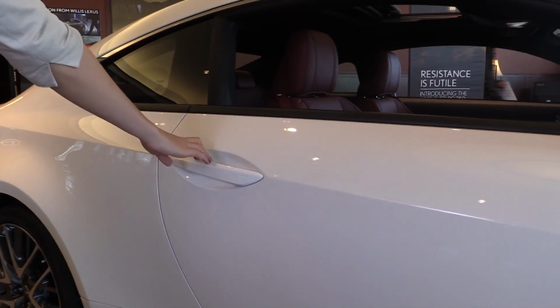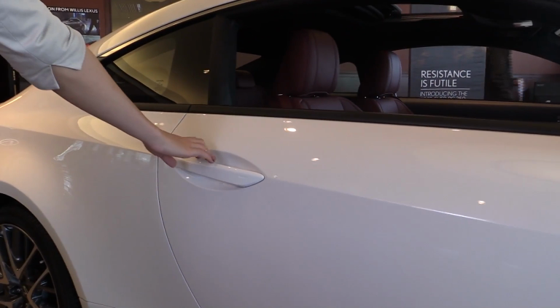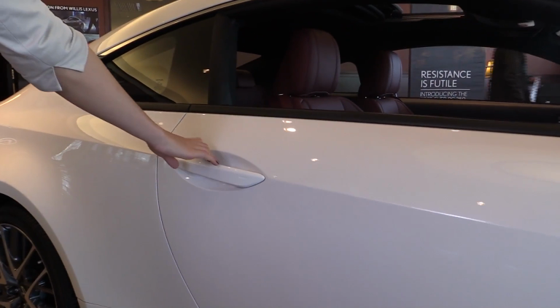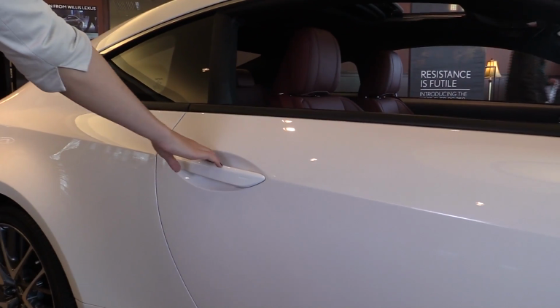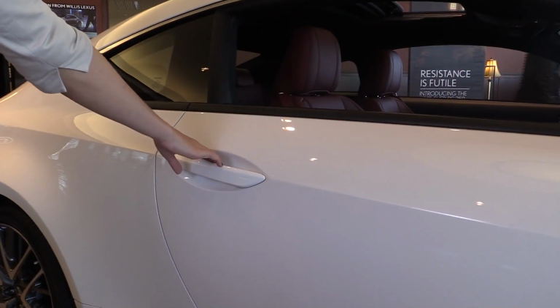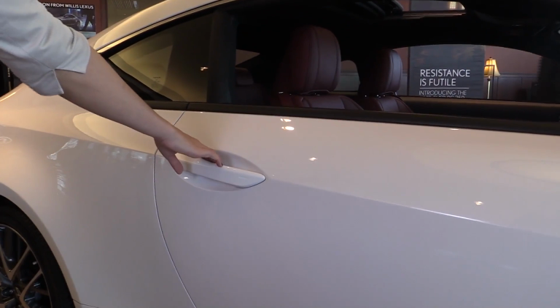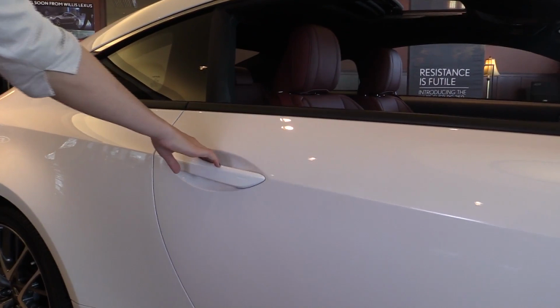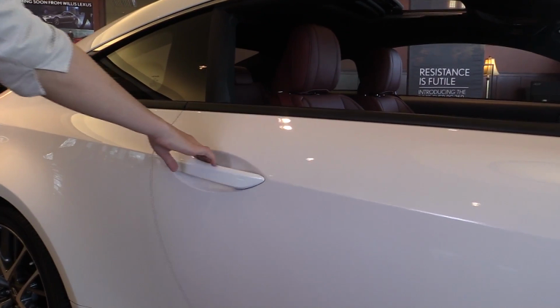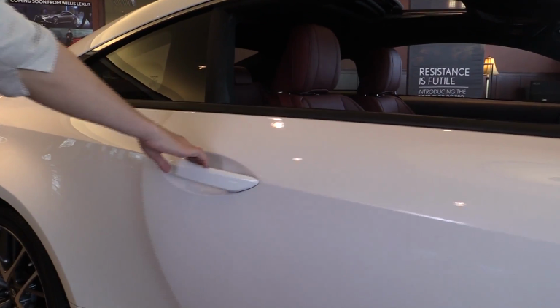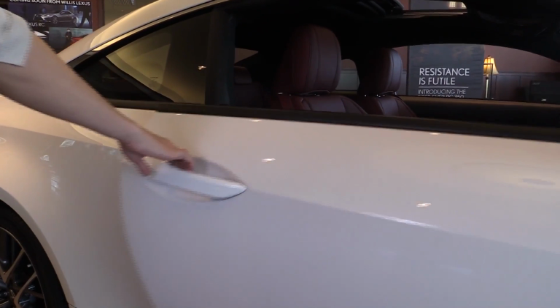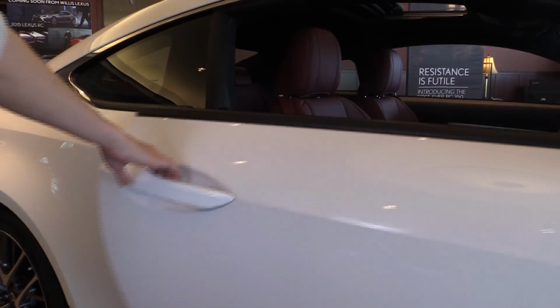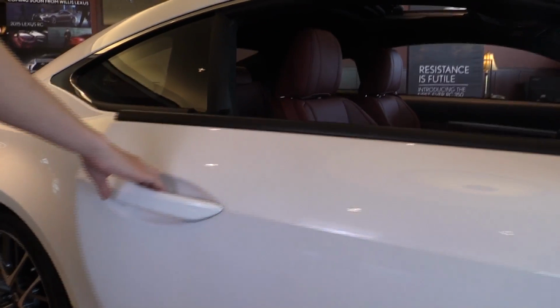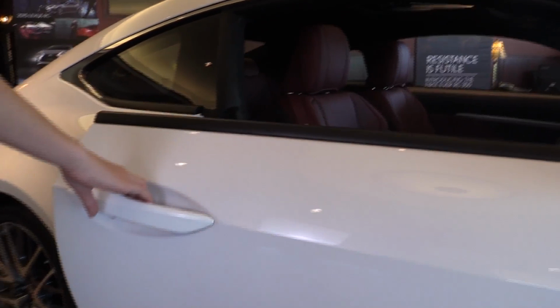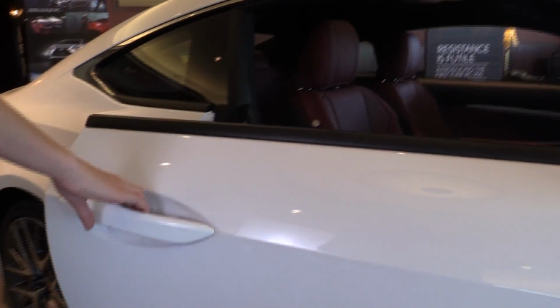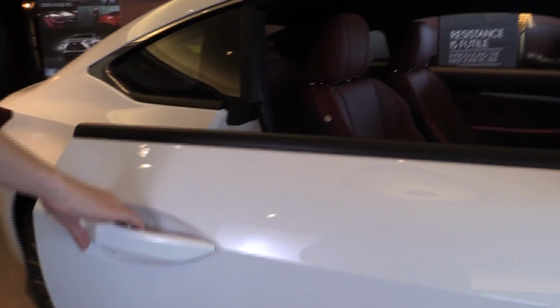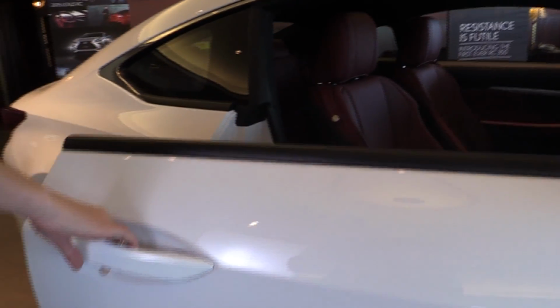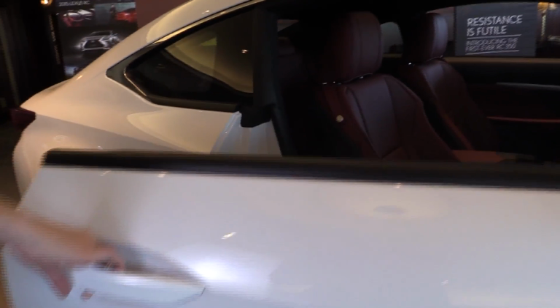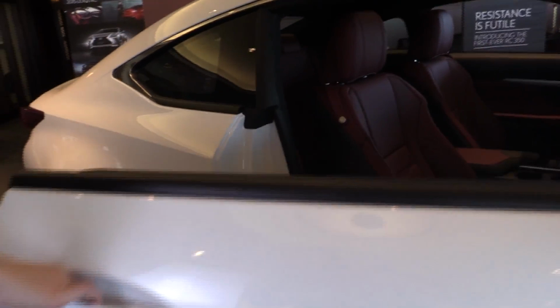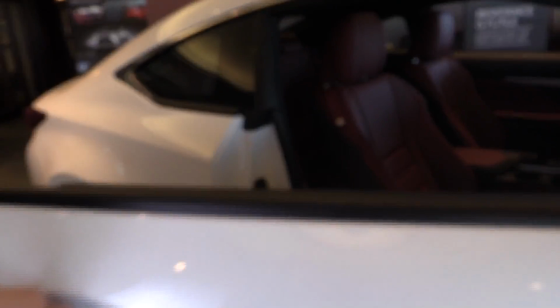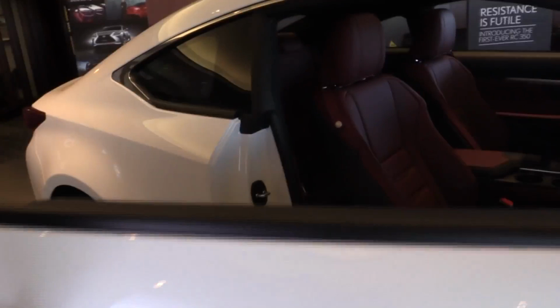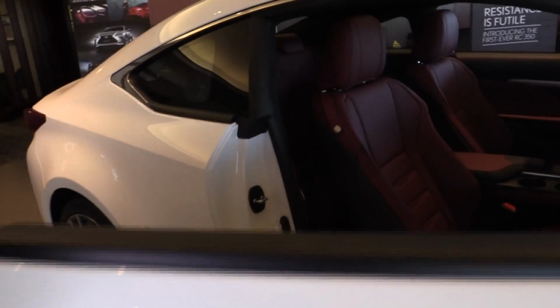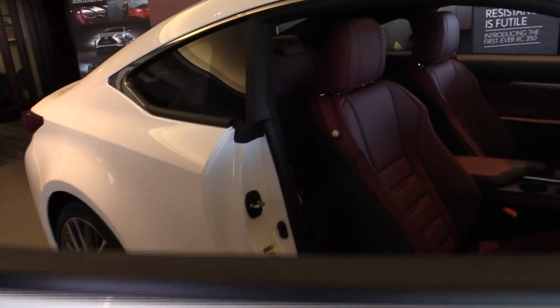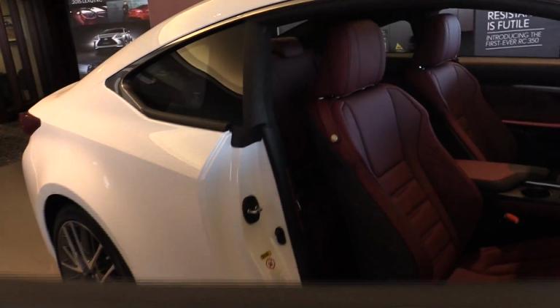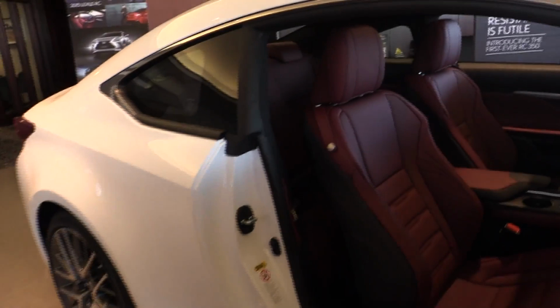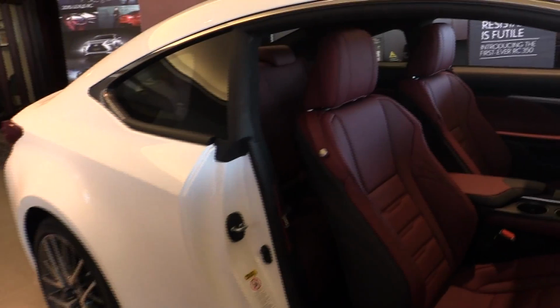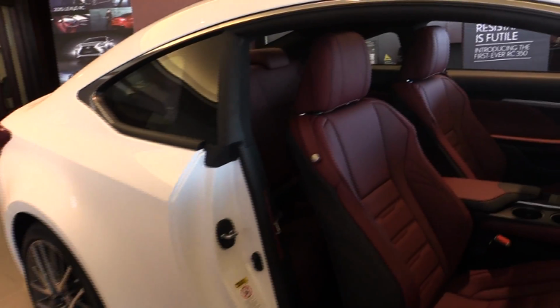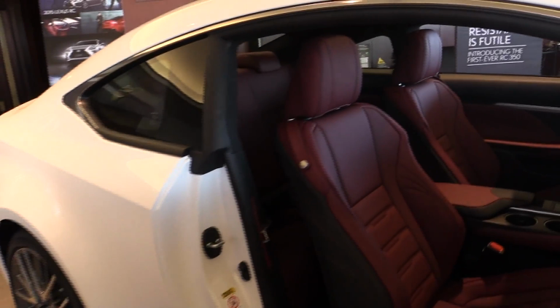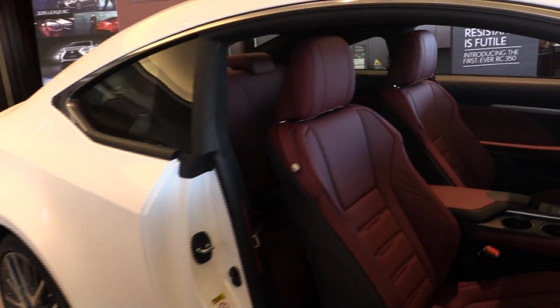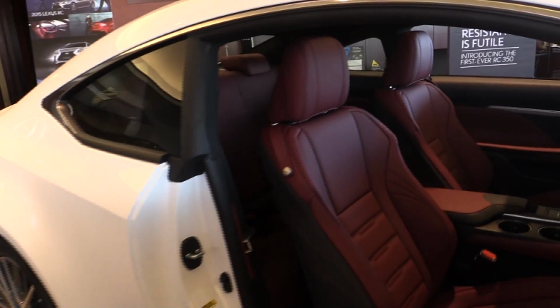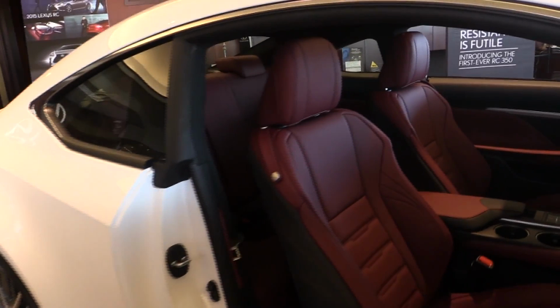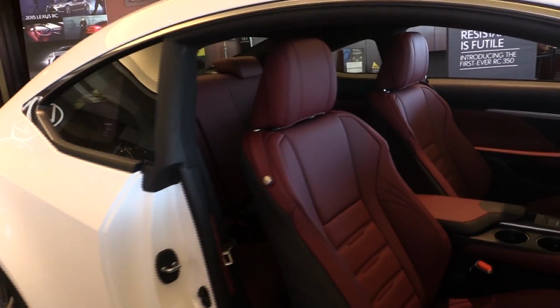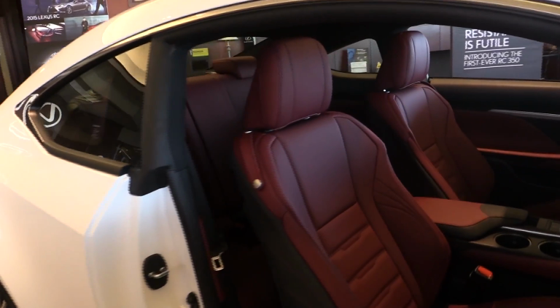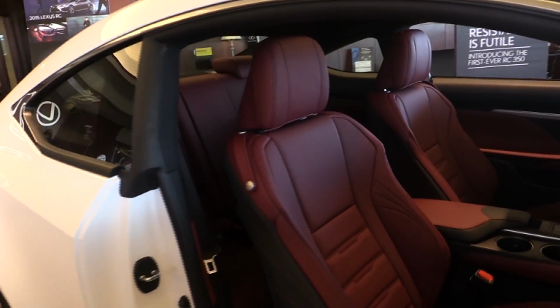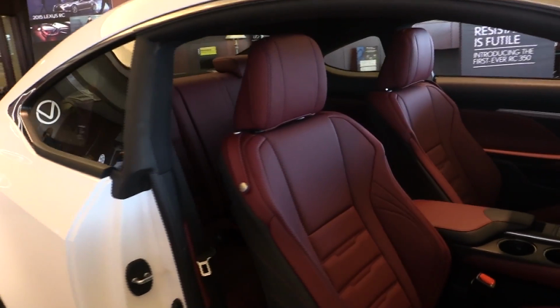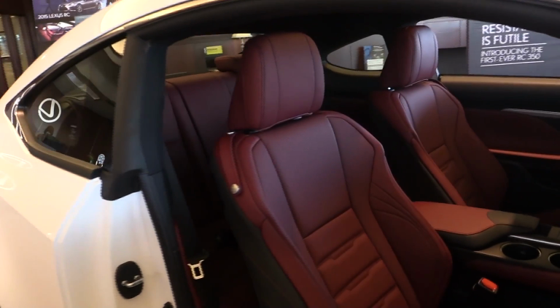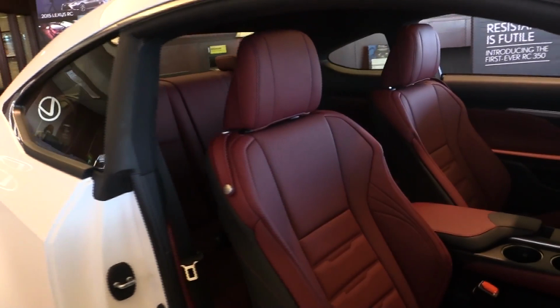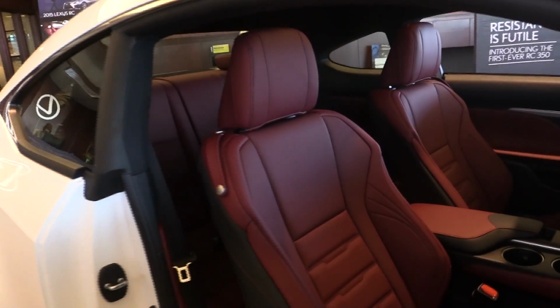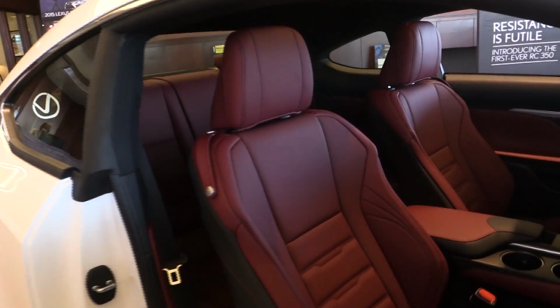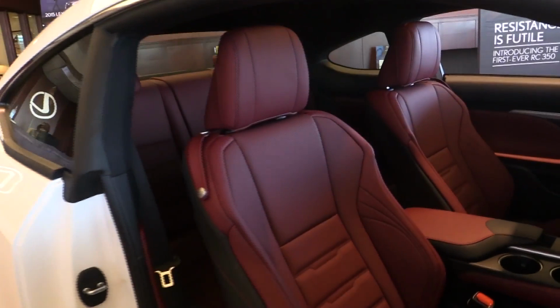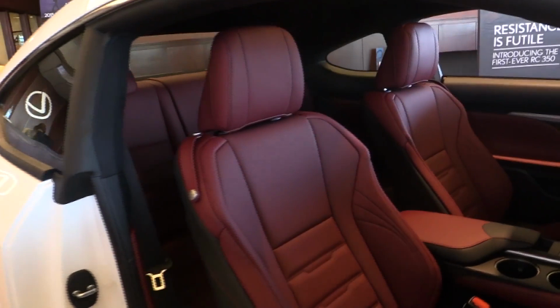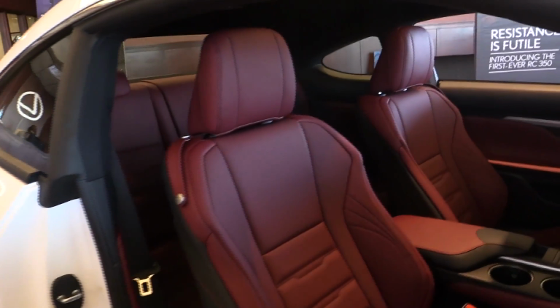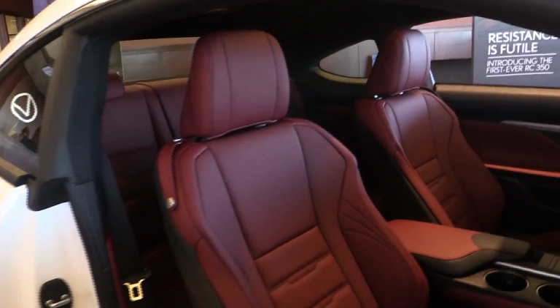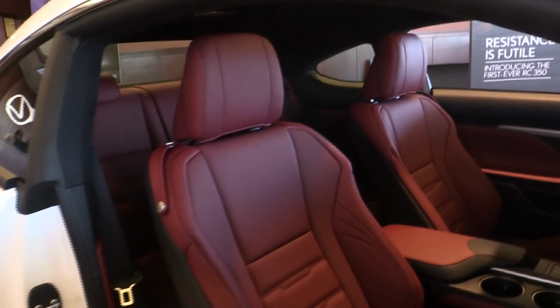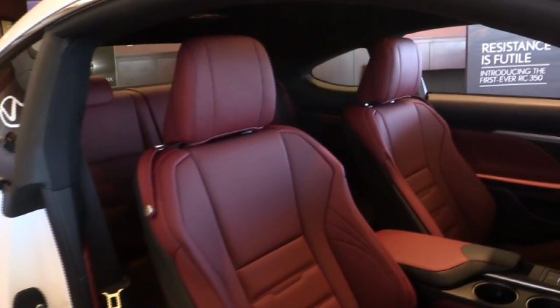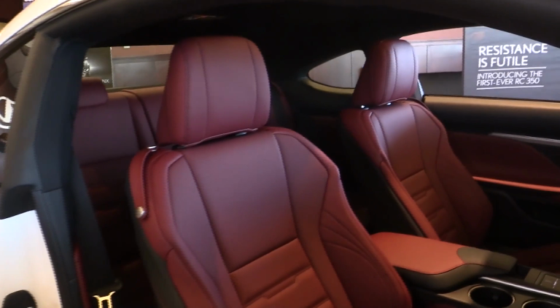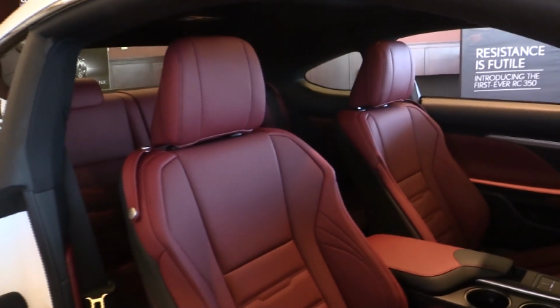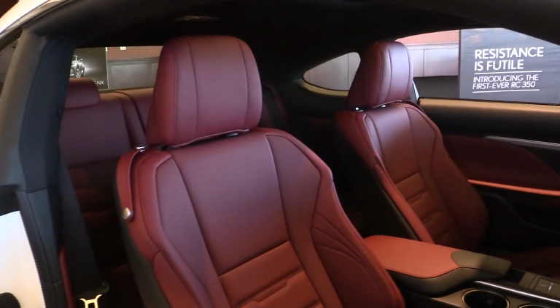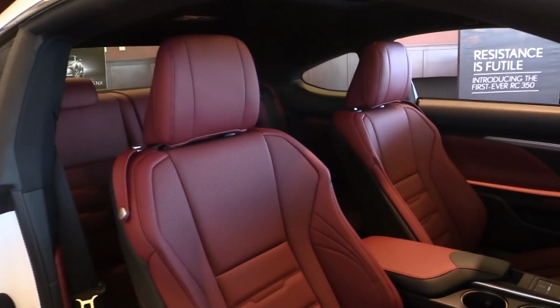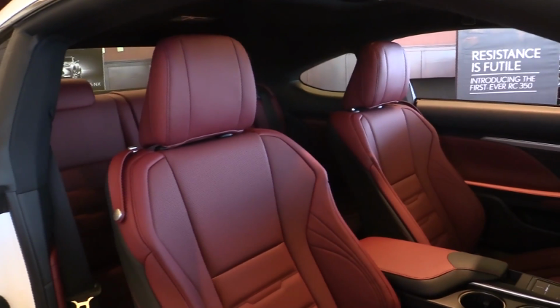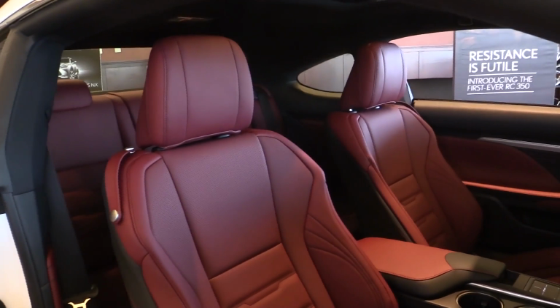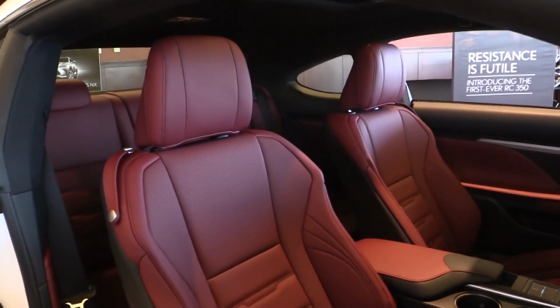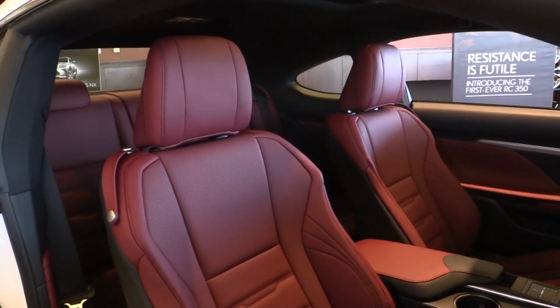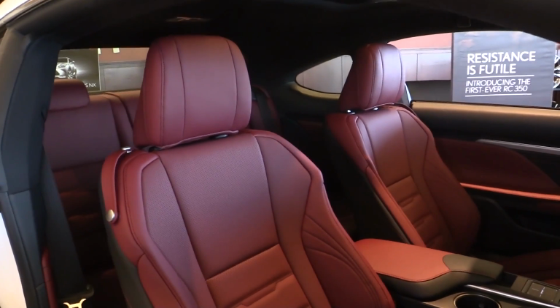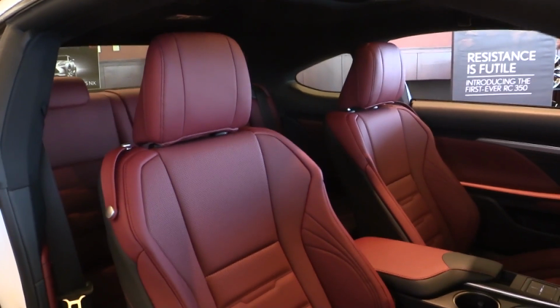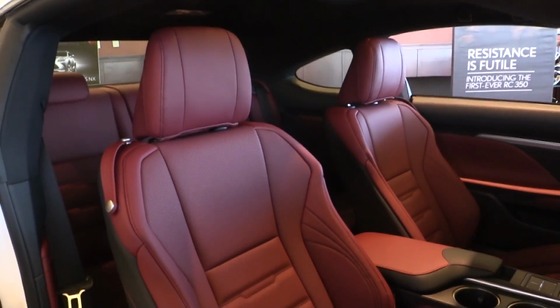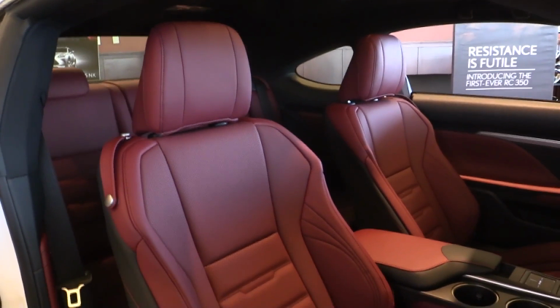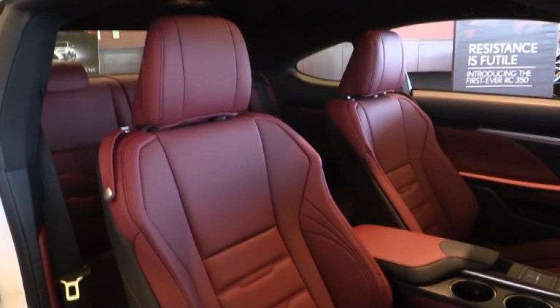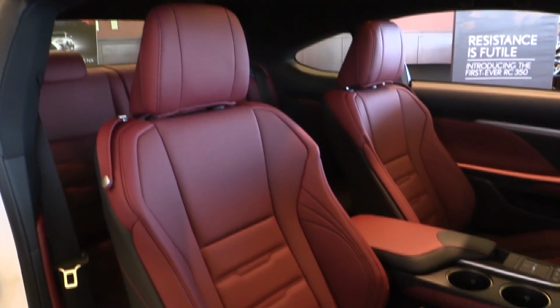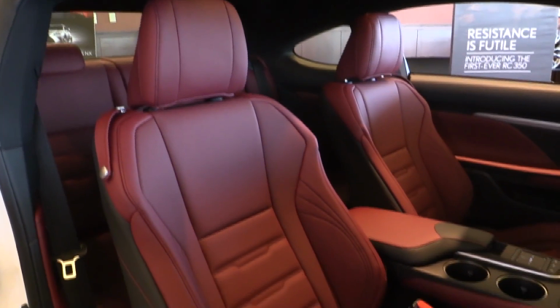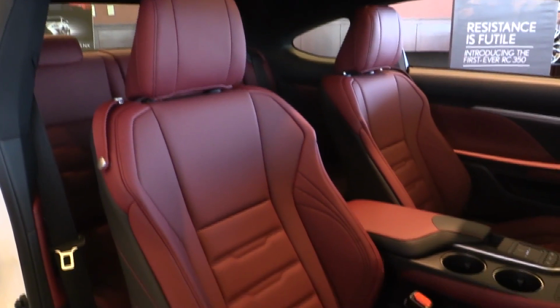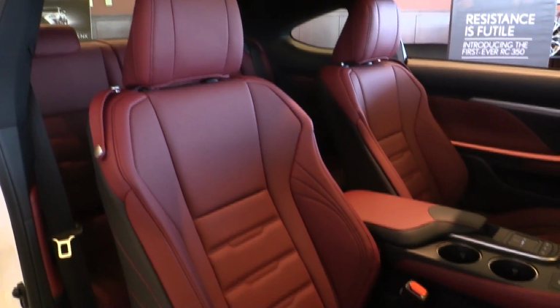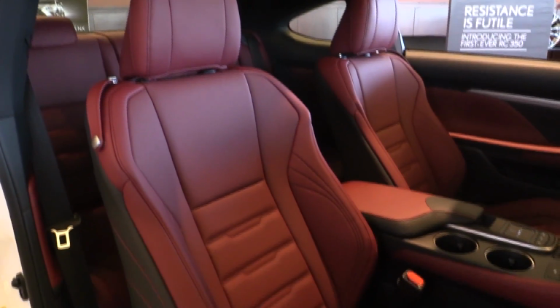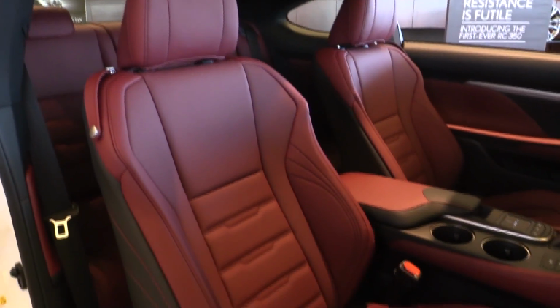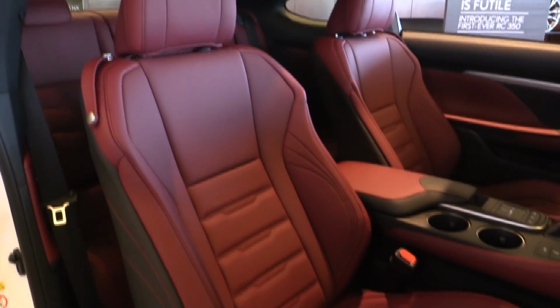Bolstered front sport seats help to increase confidence through every turn, helping to provide a more dynamic driving experience.